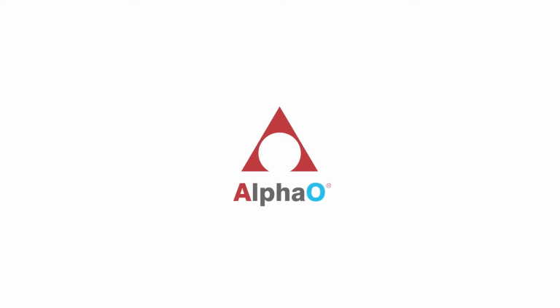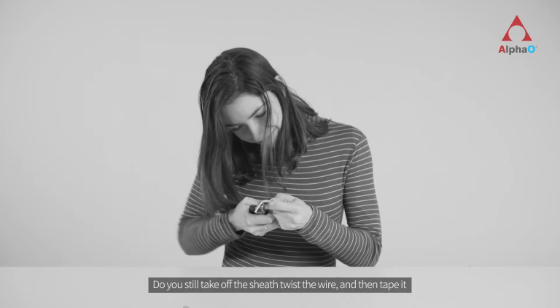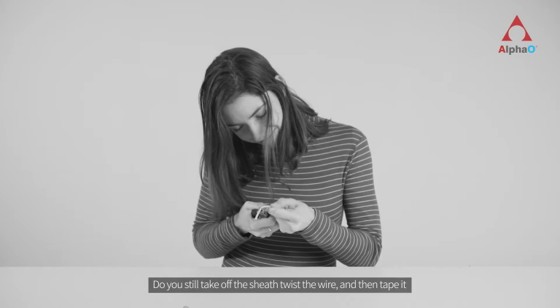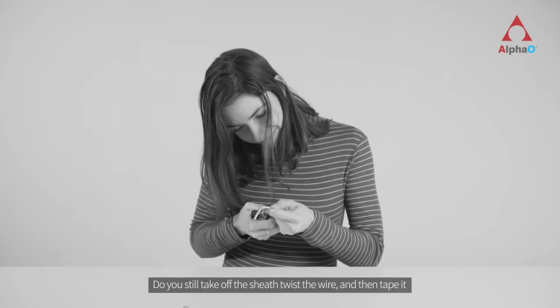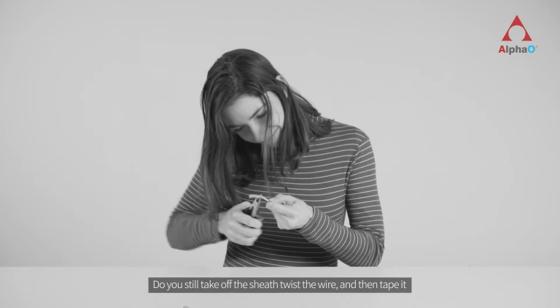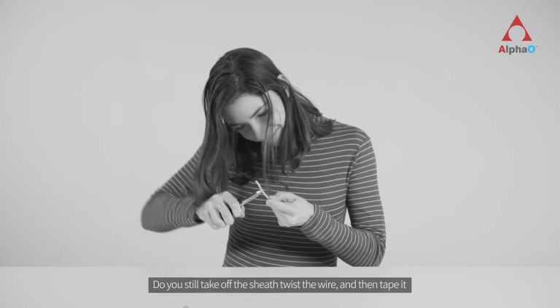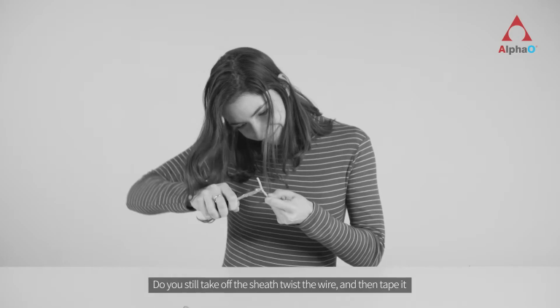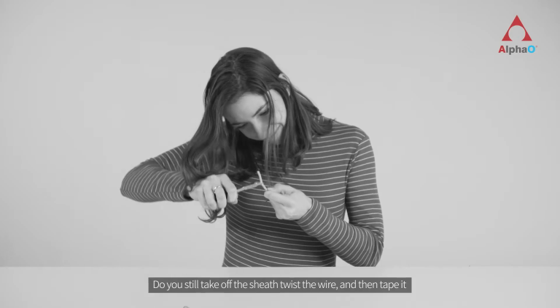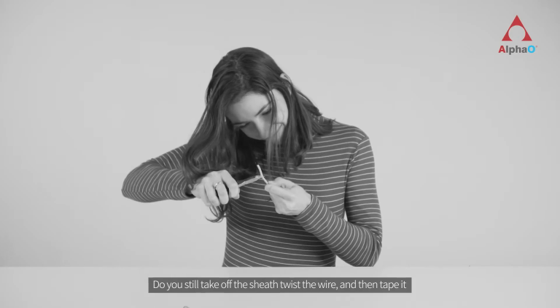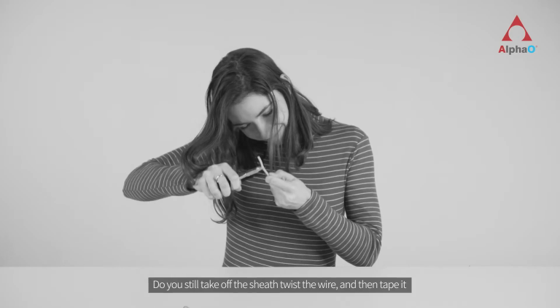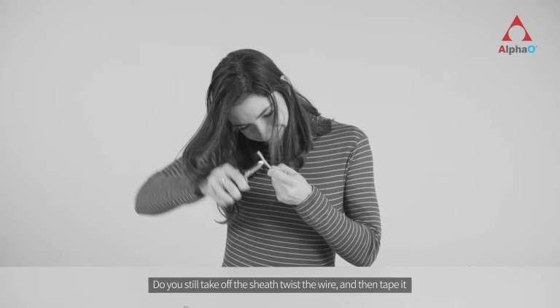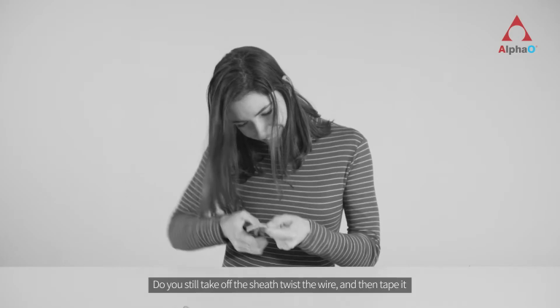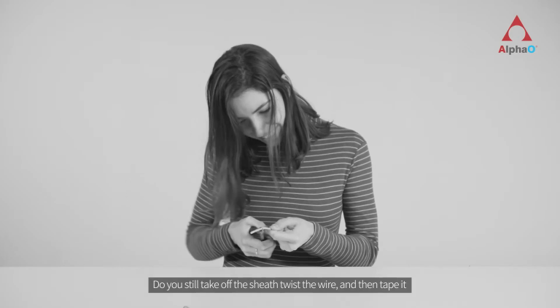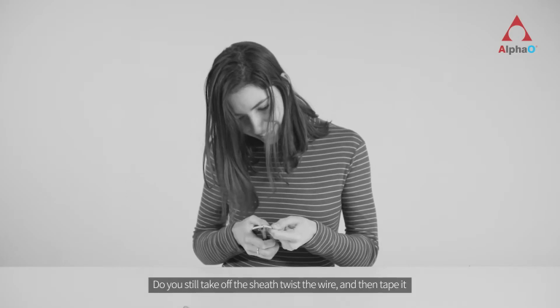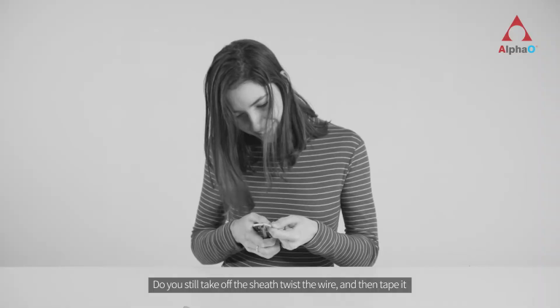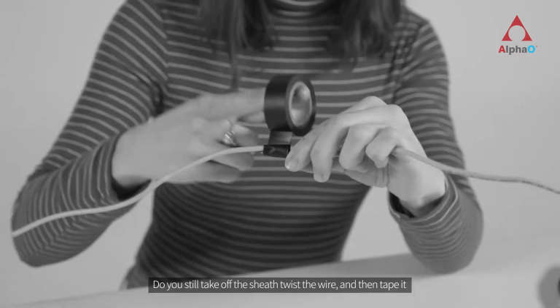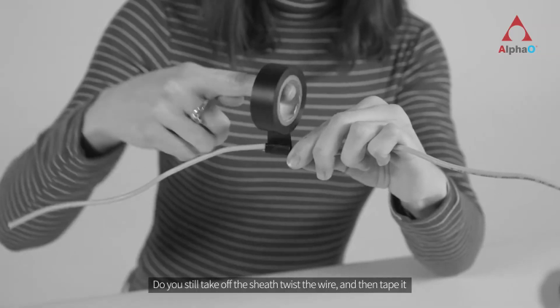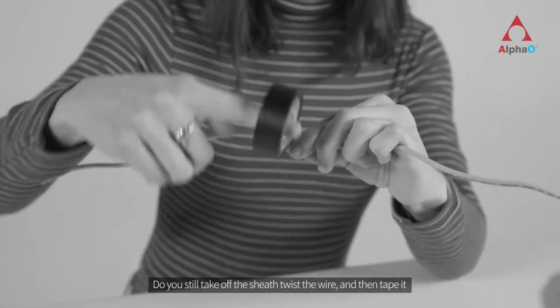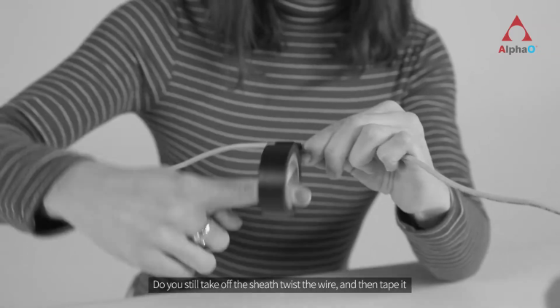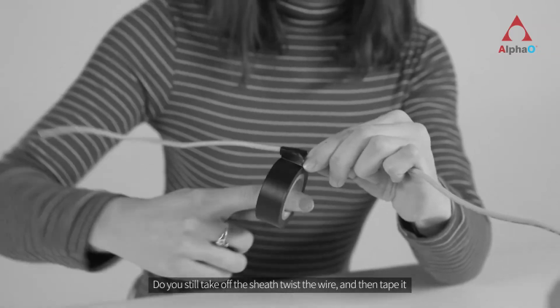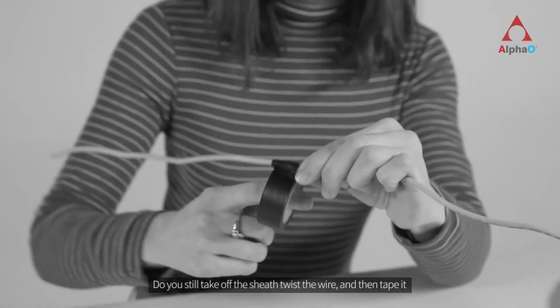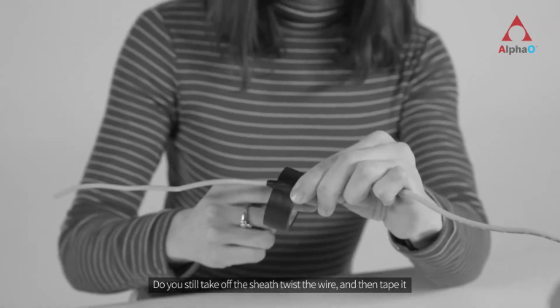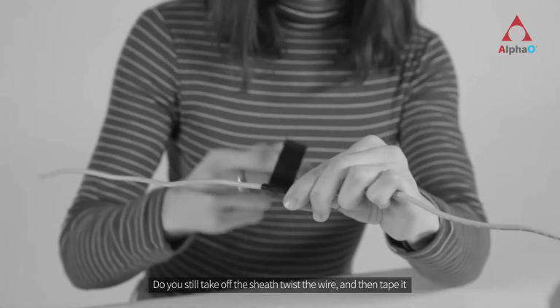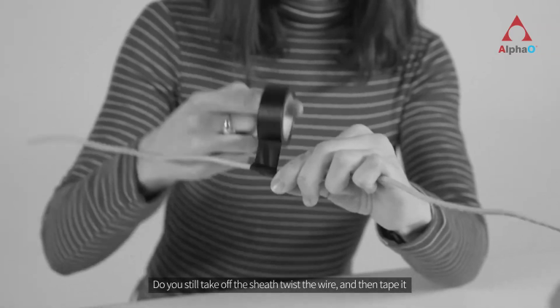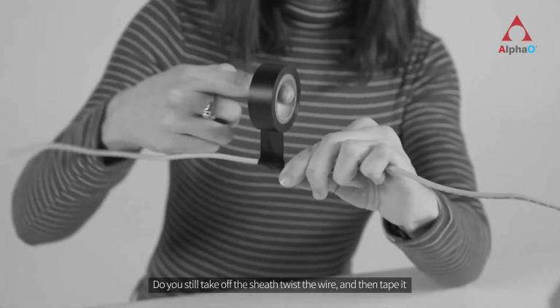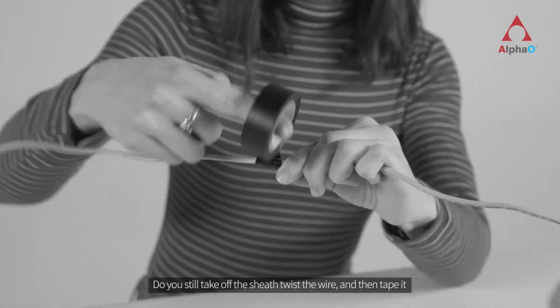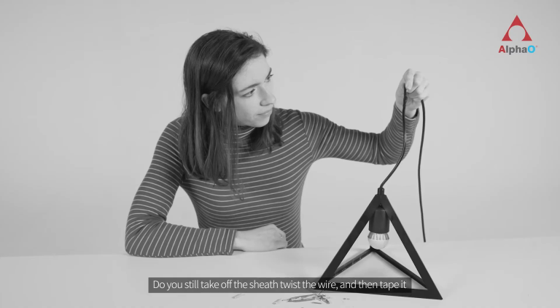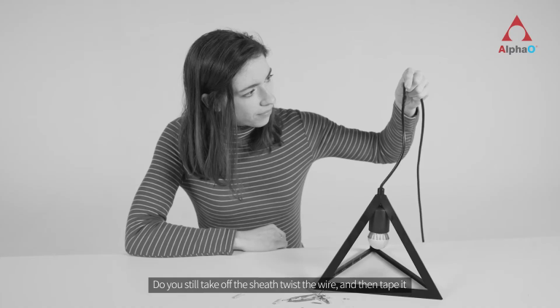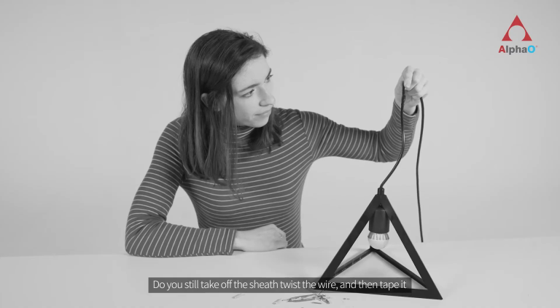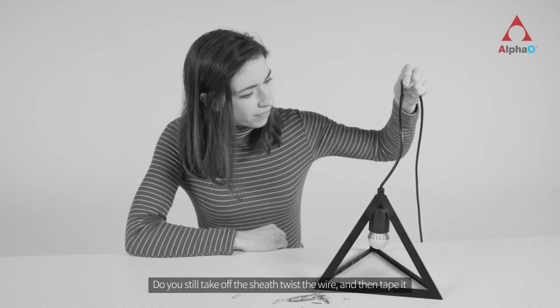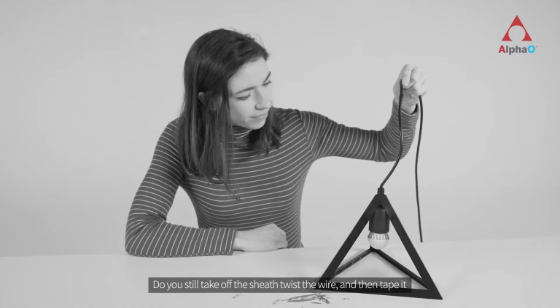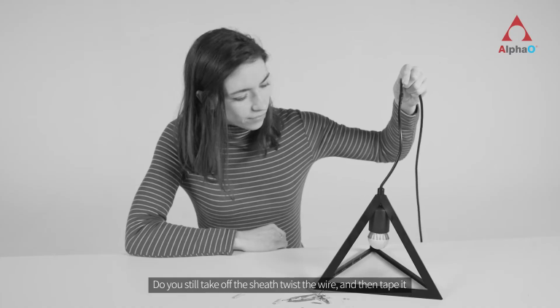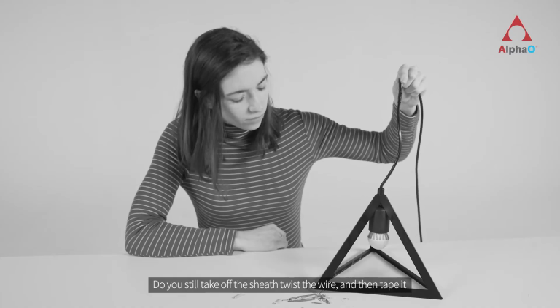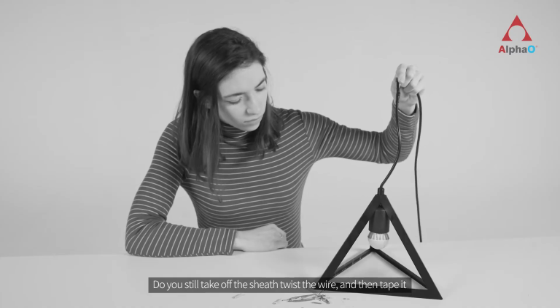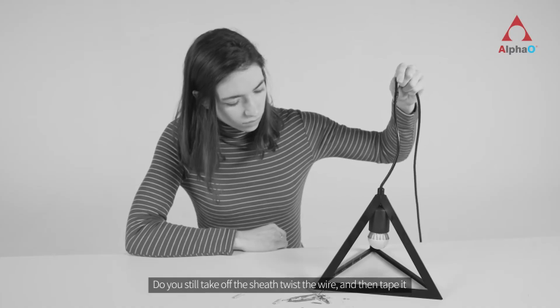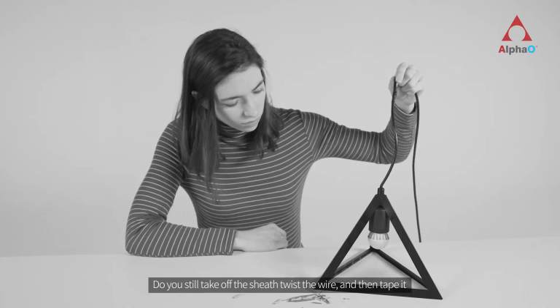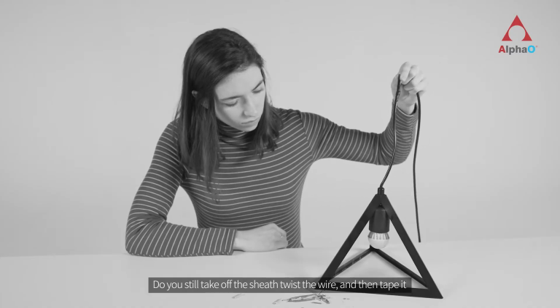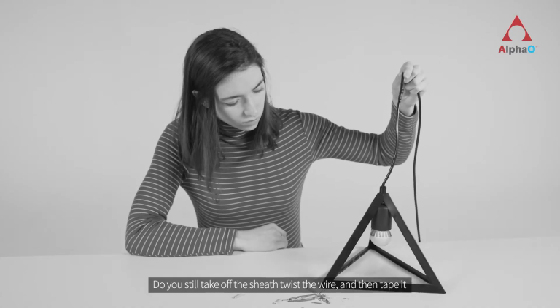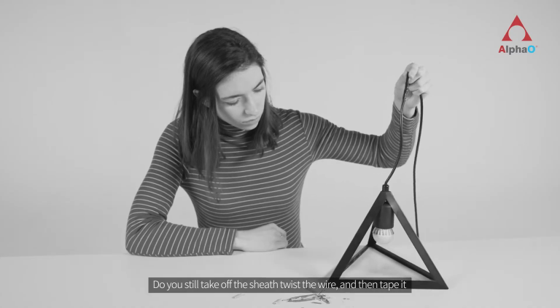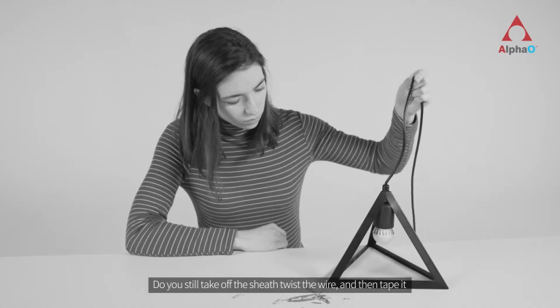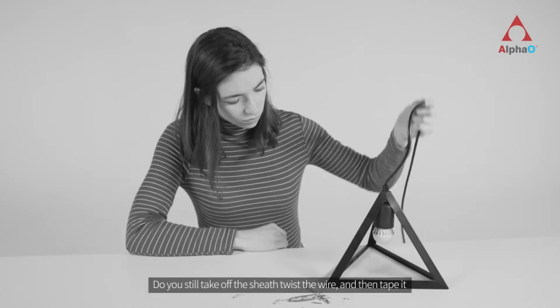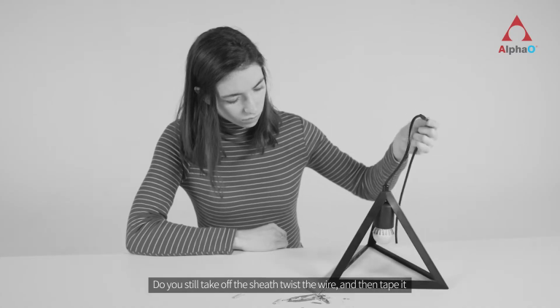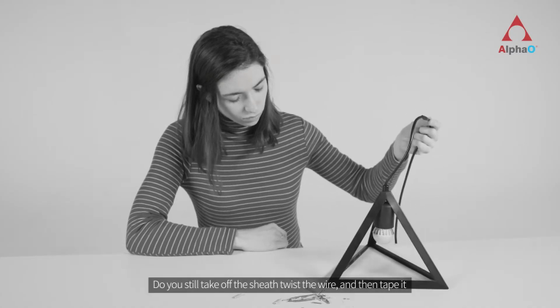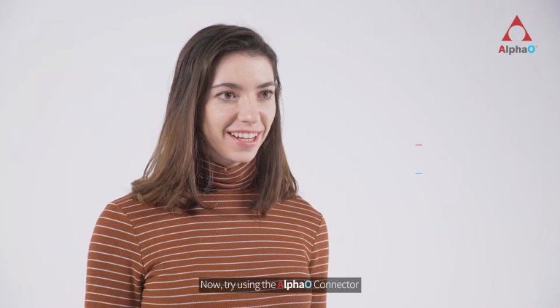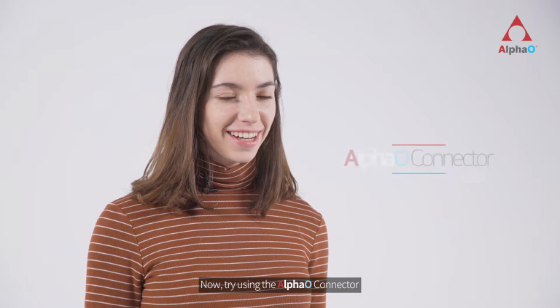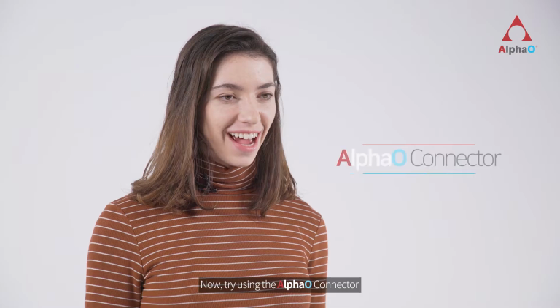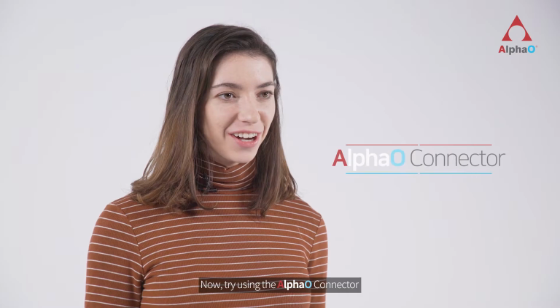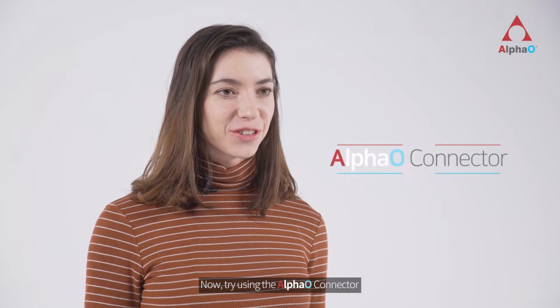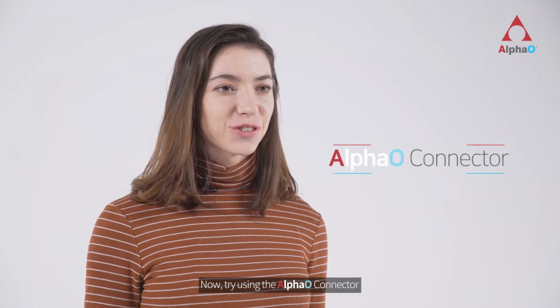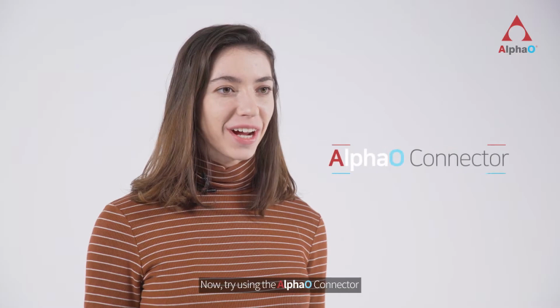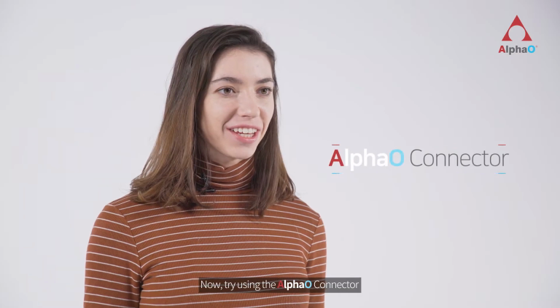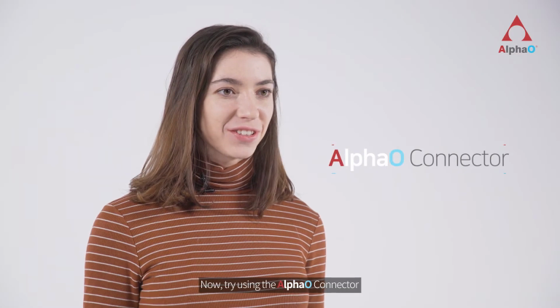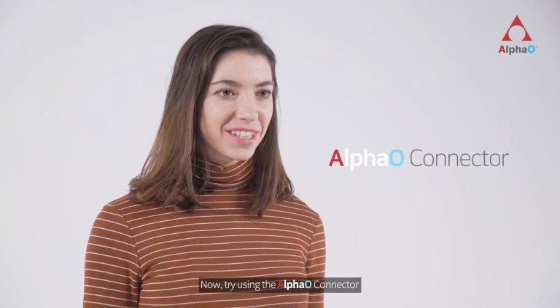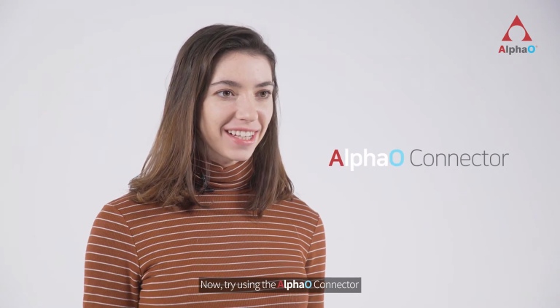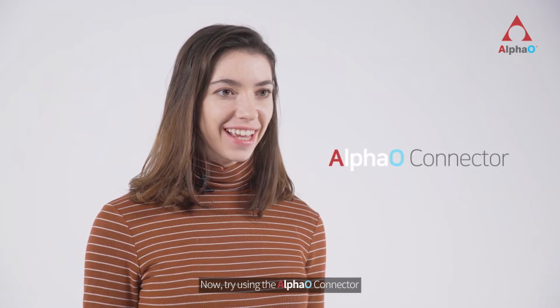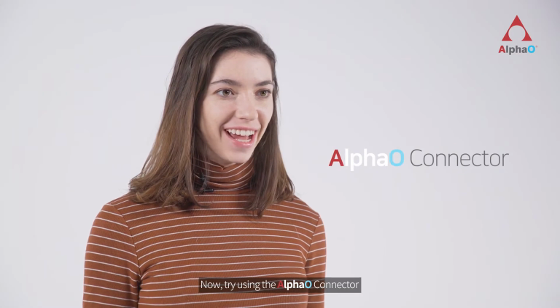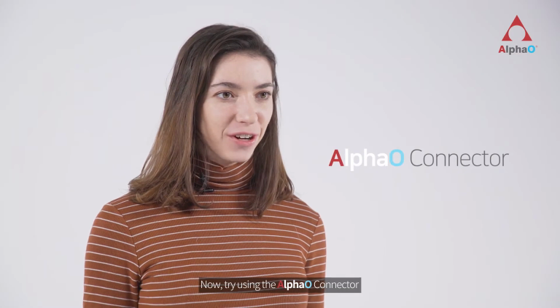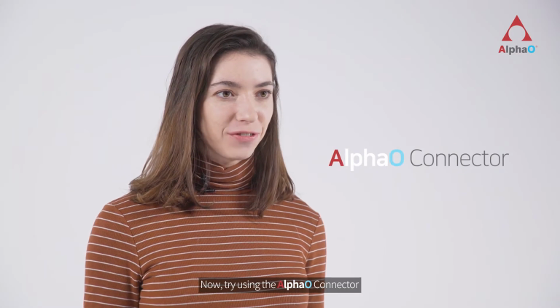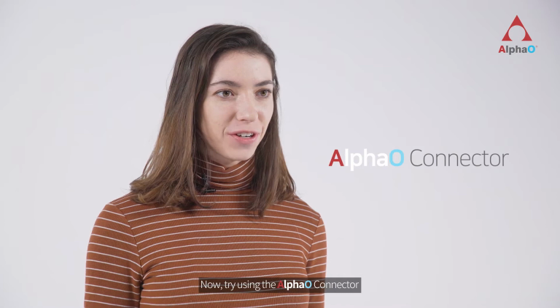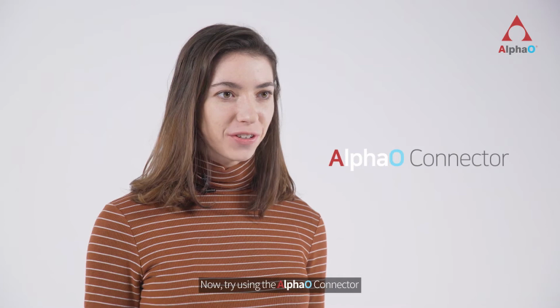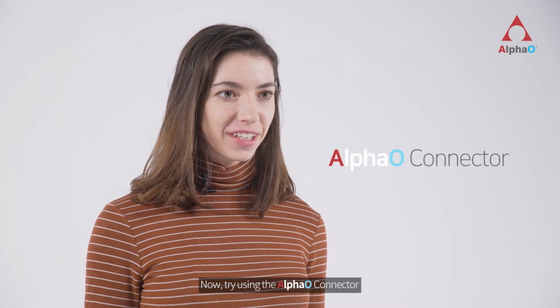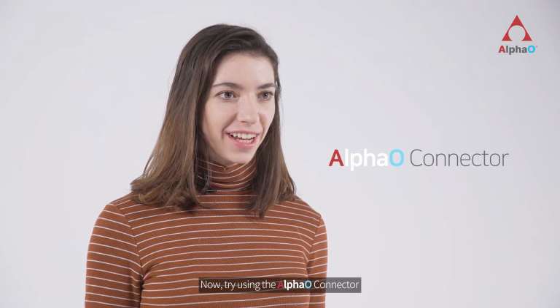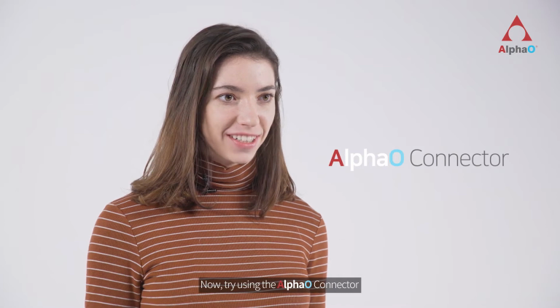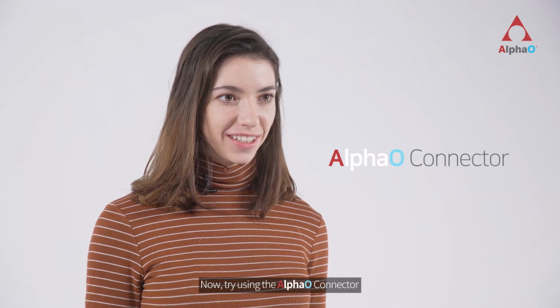Do you still take off the sheath, twist the wire, and then tape it? Now try using the Alpha O connector.